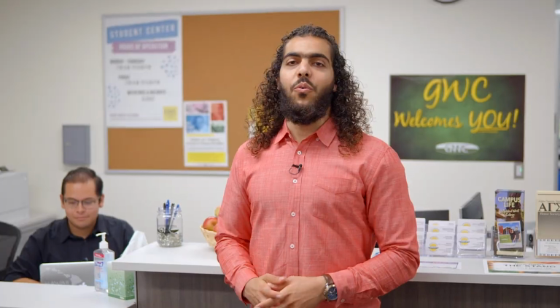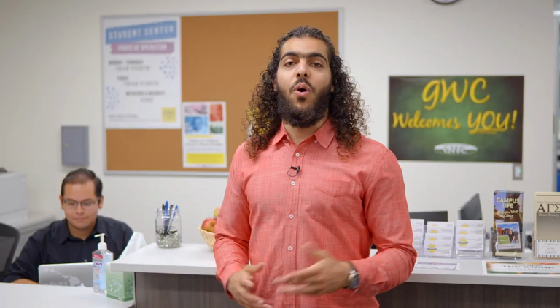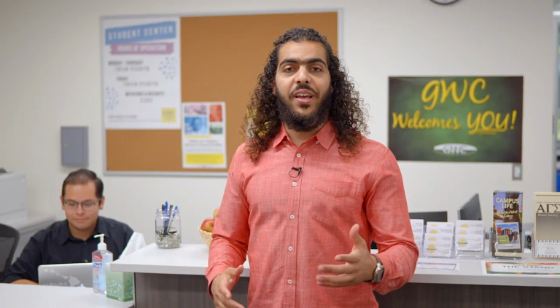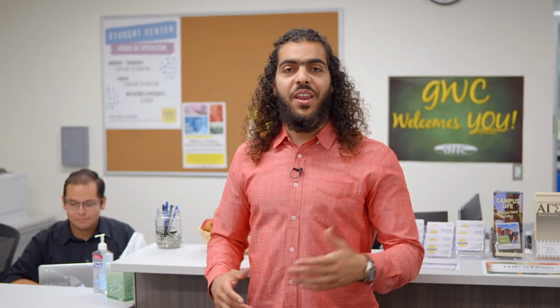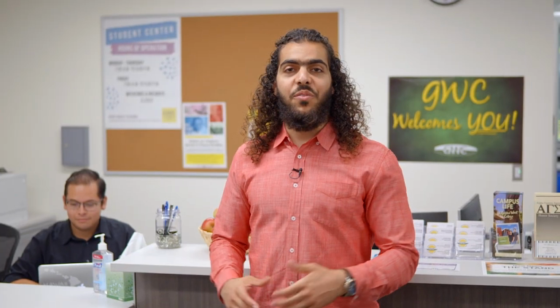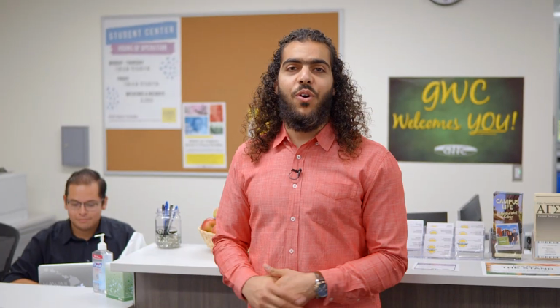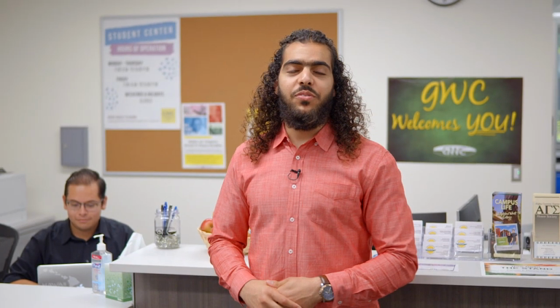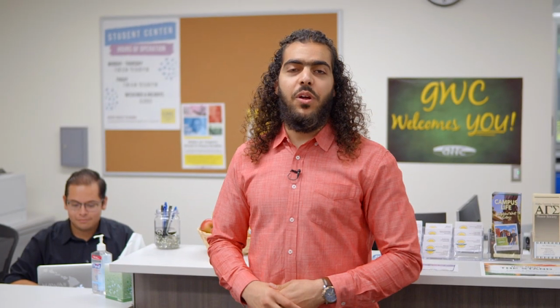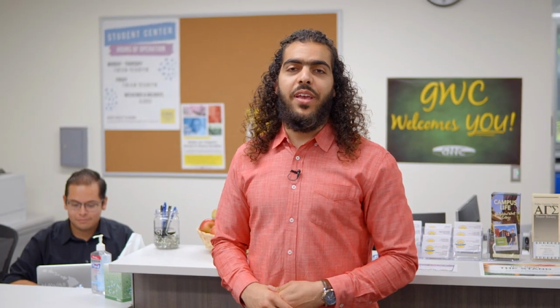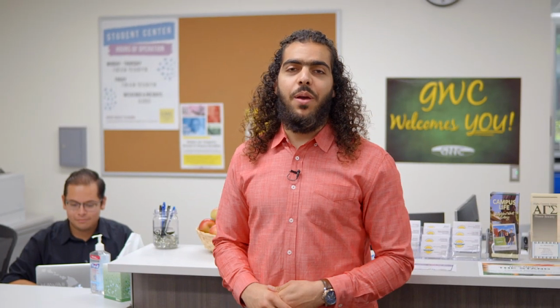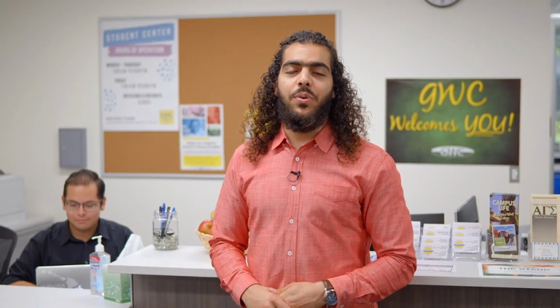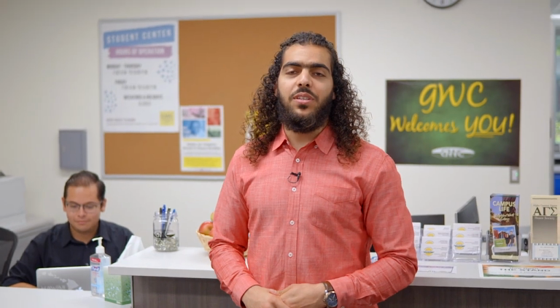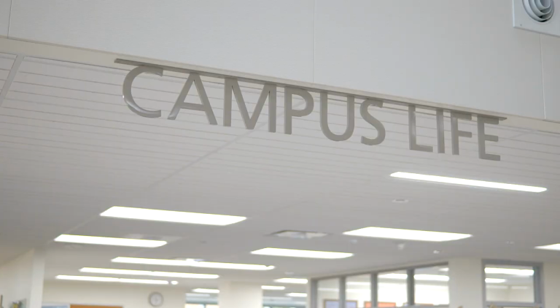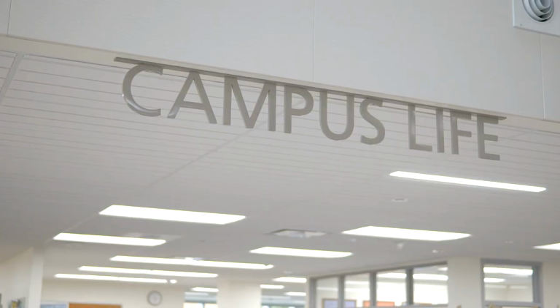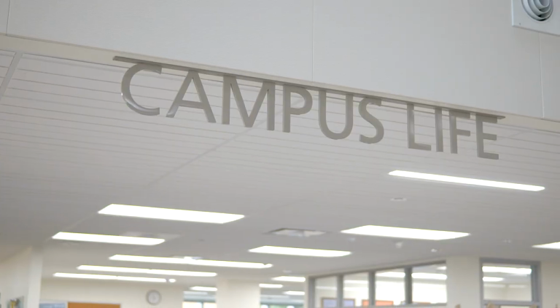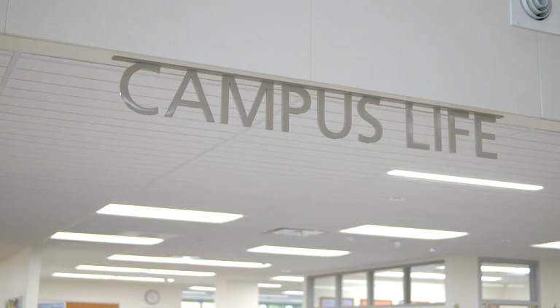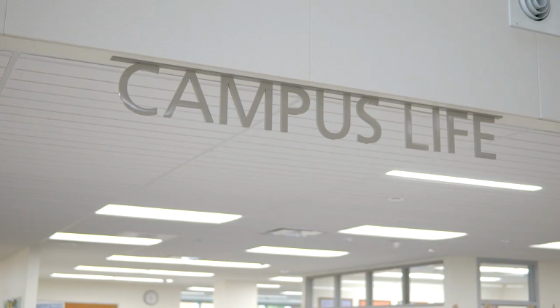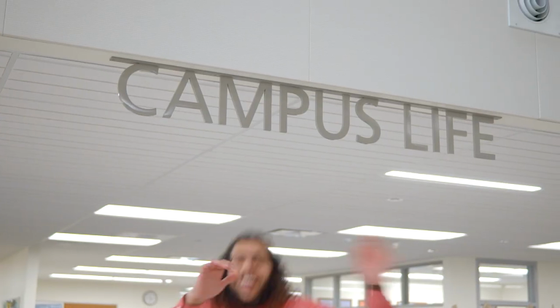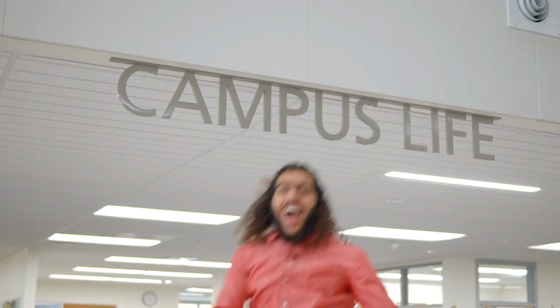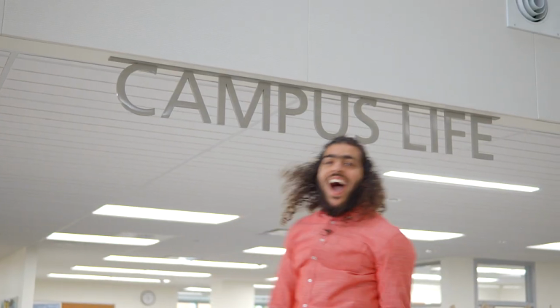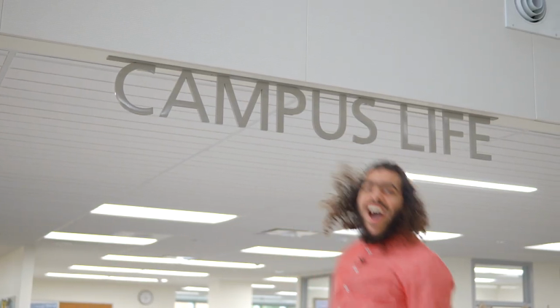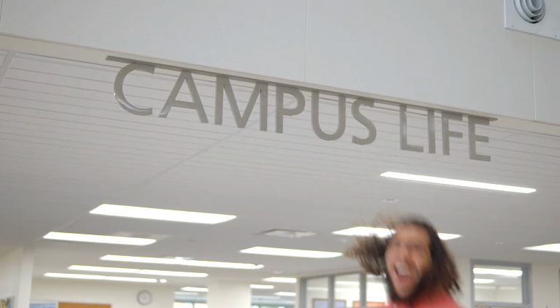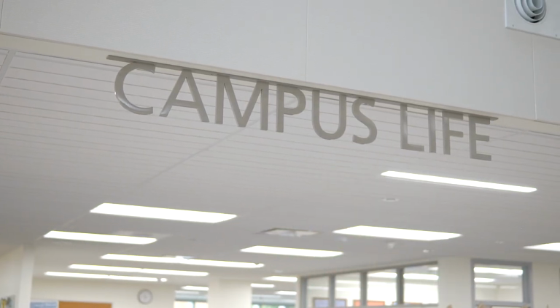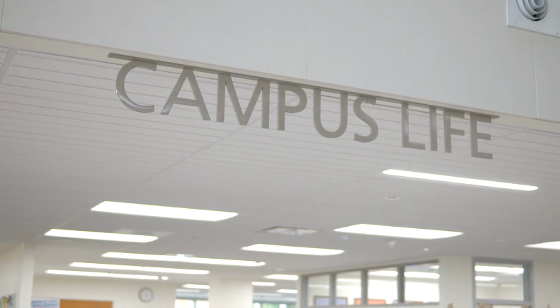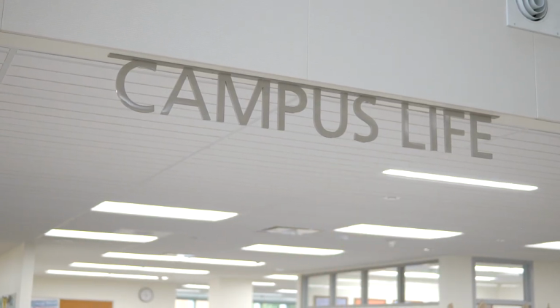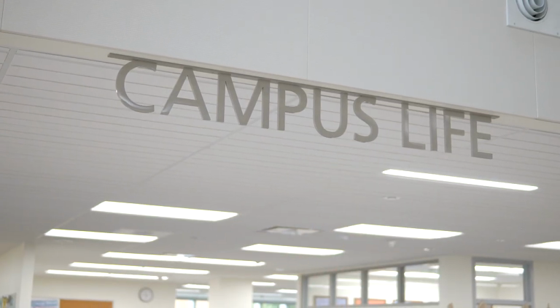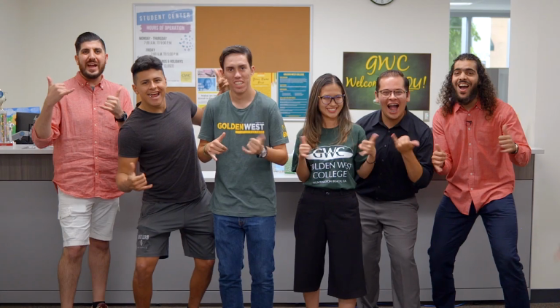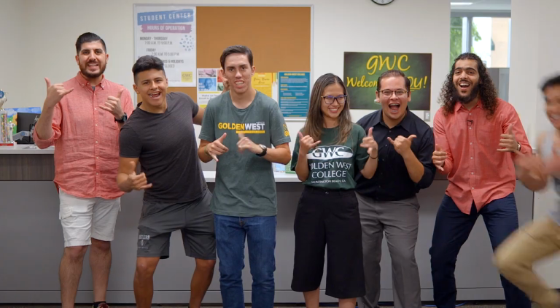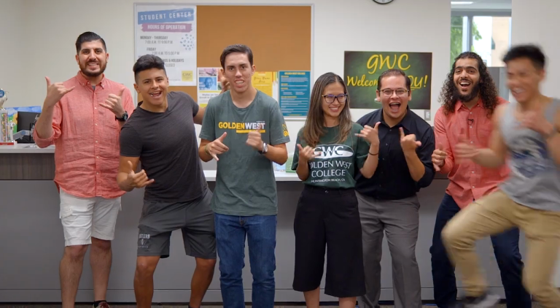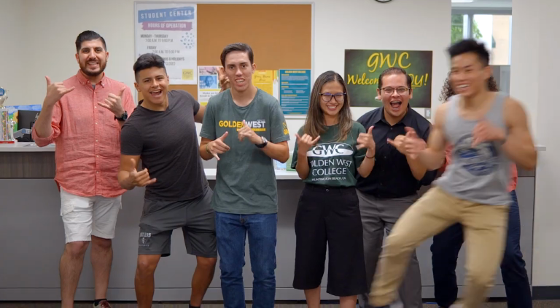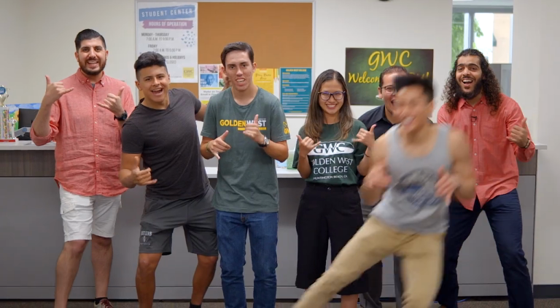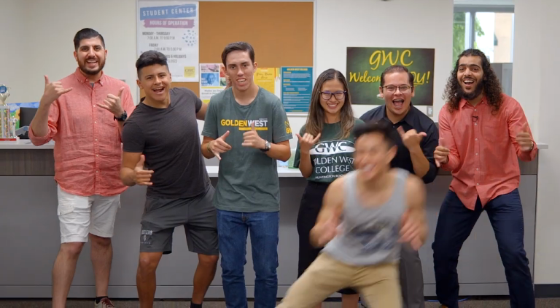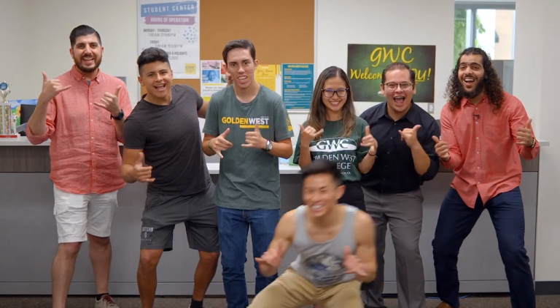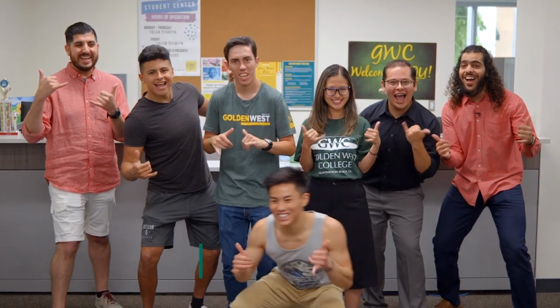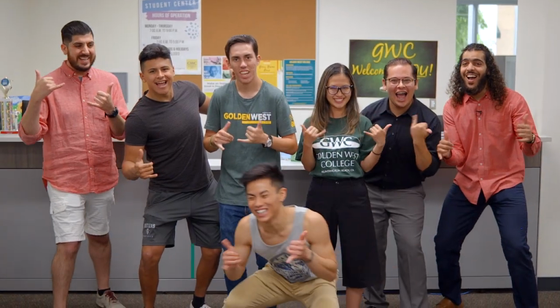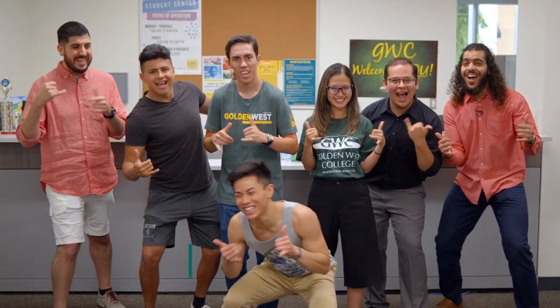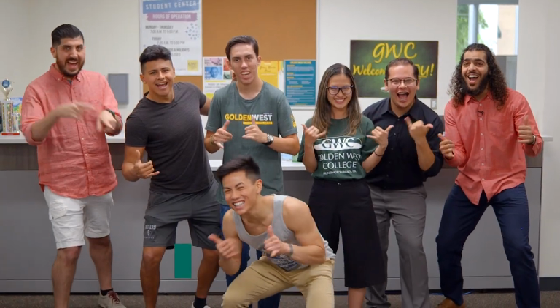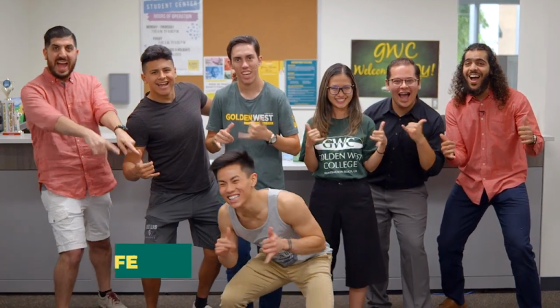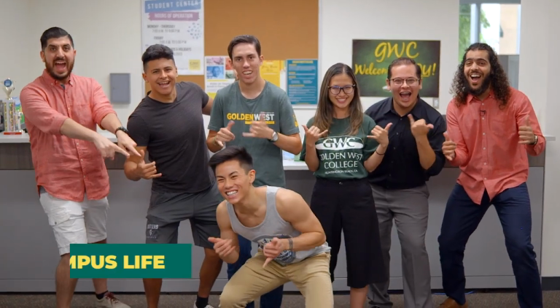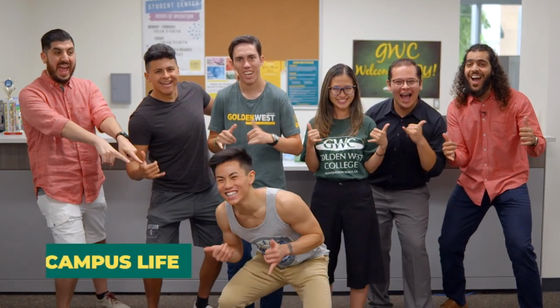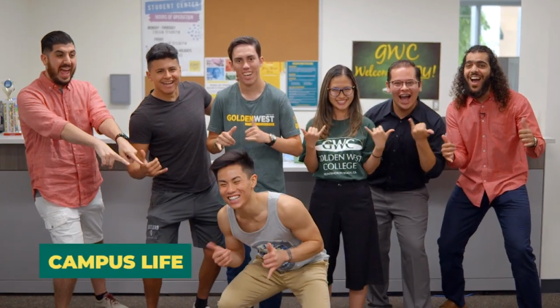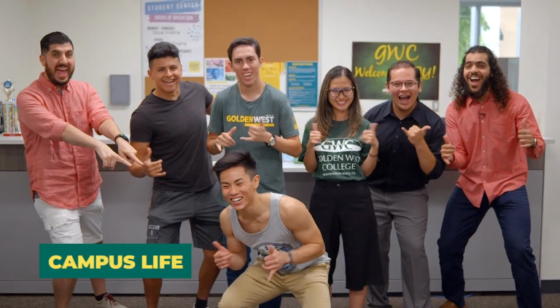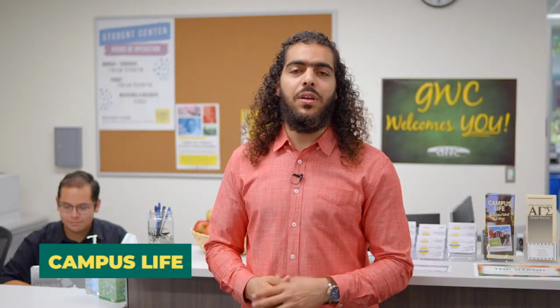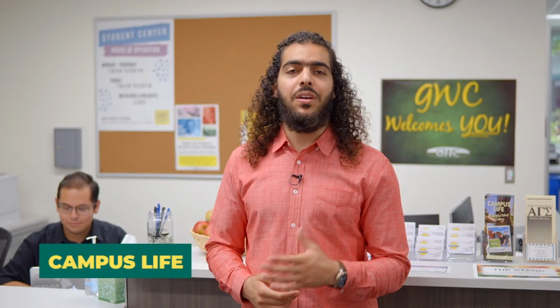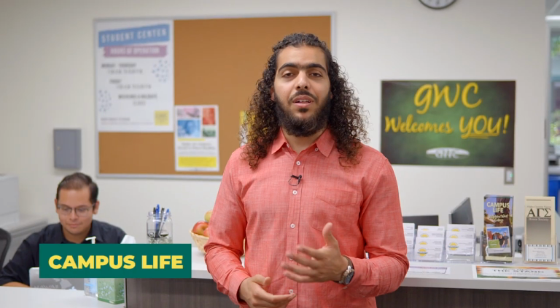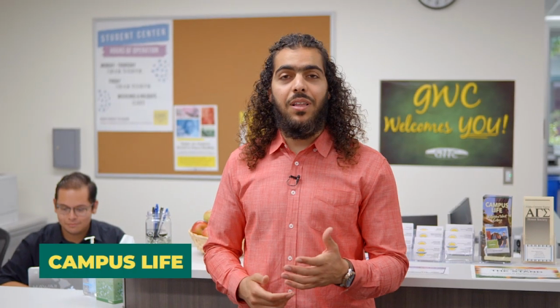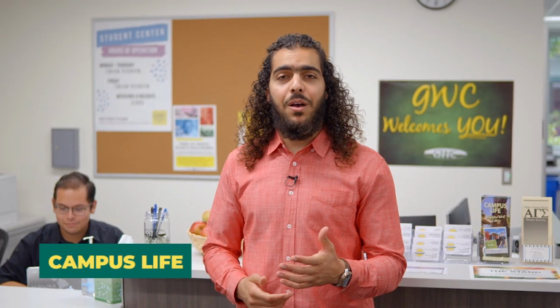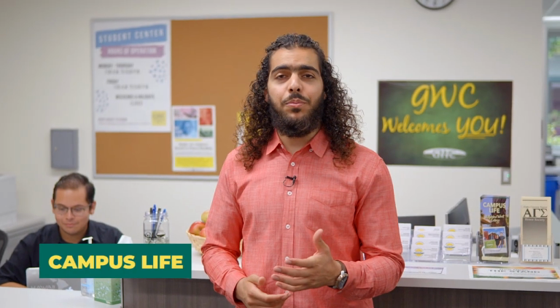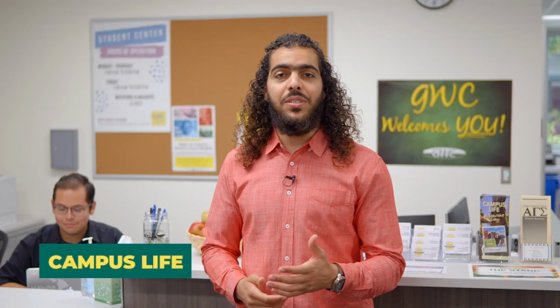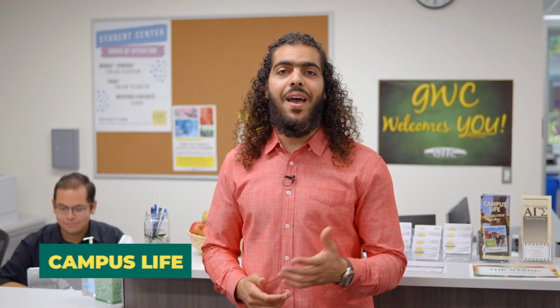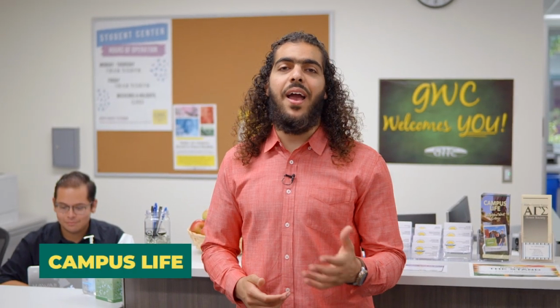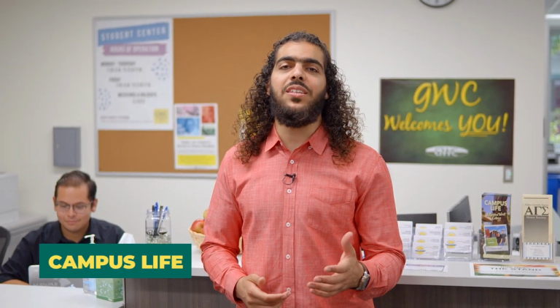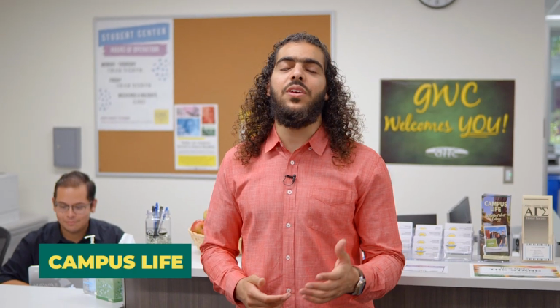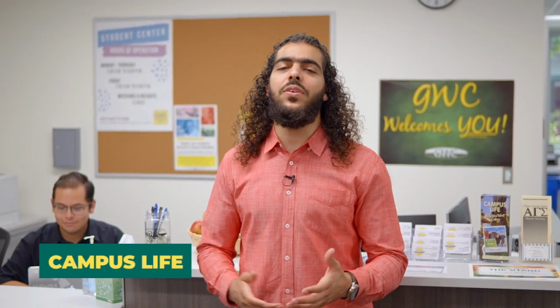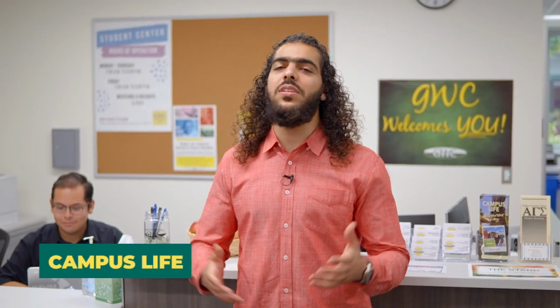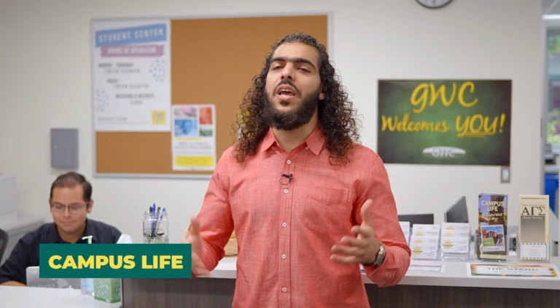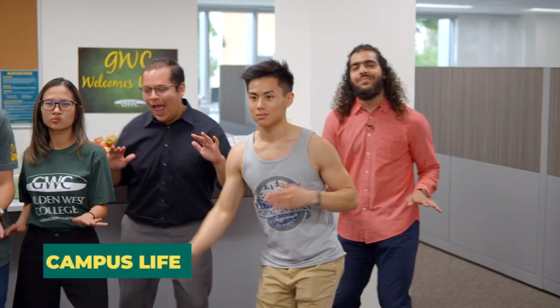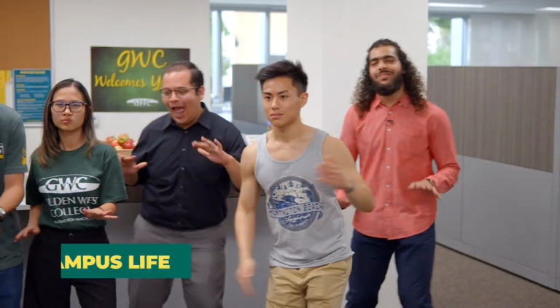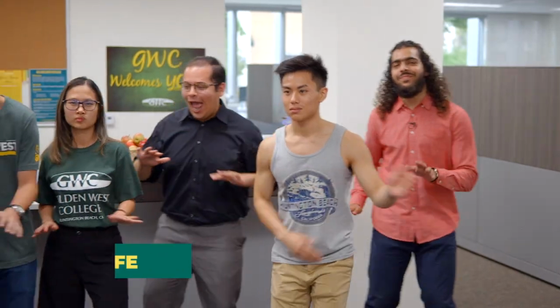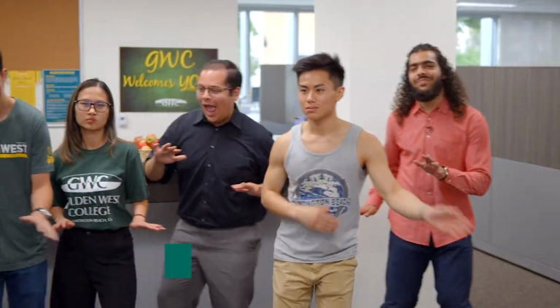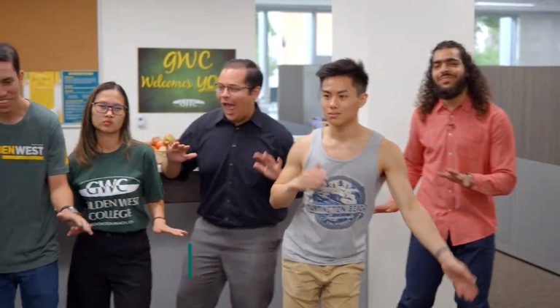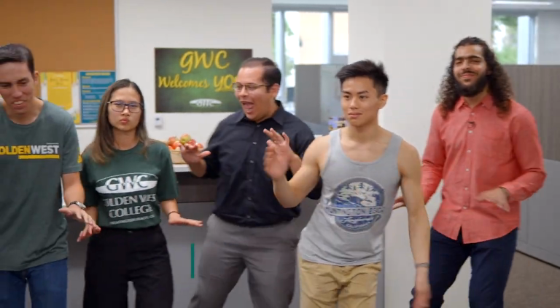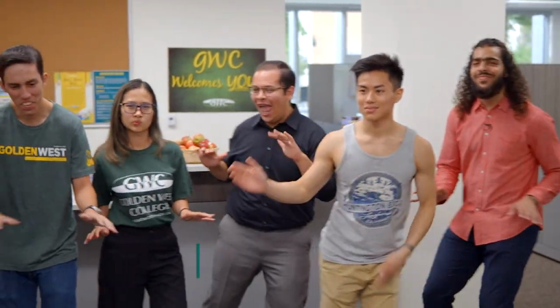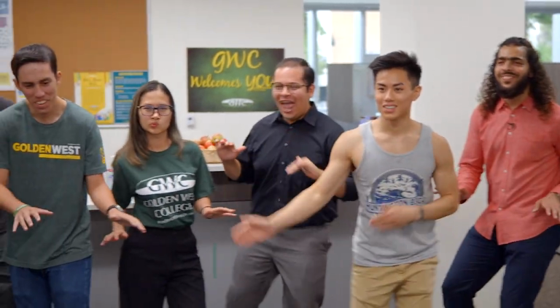Want to get involved on campus? Head over to Campus Life and learn about leadership opportunities, volunteering, clubs, activities, and so much more.